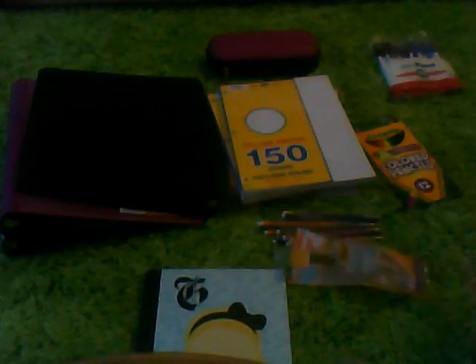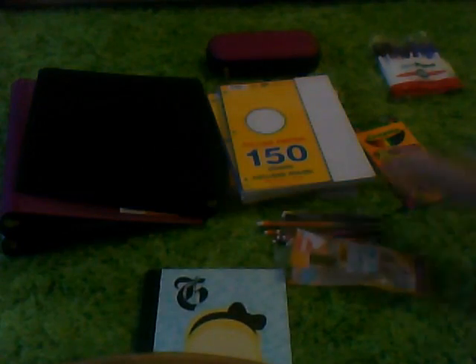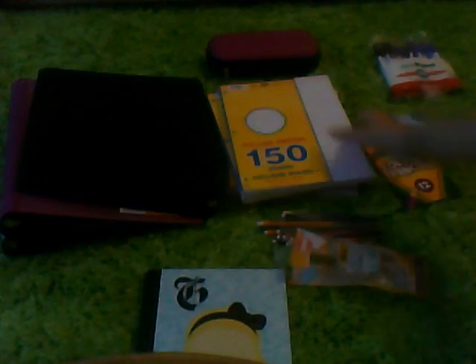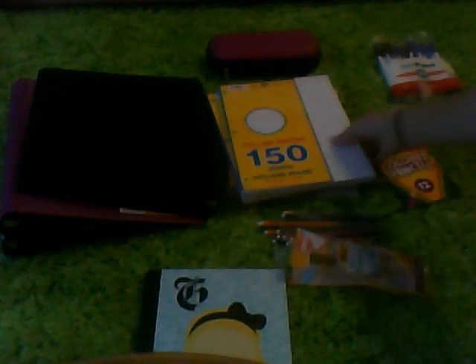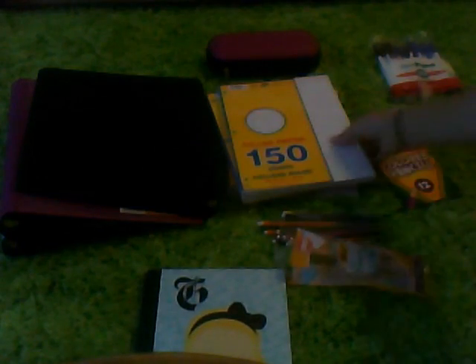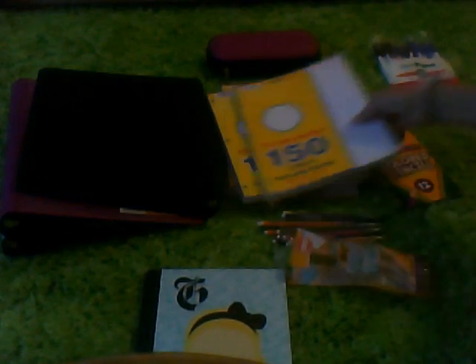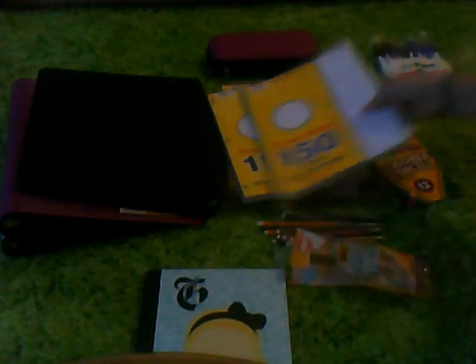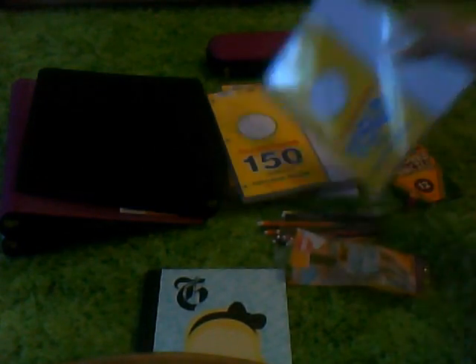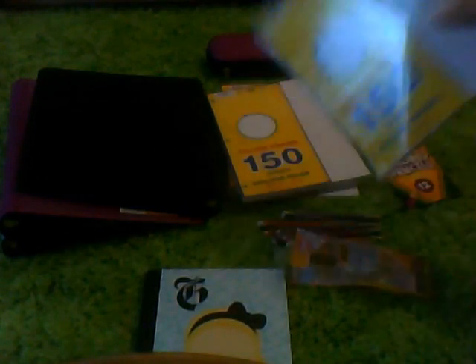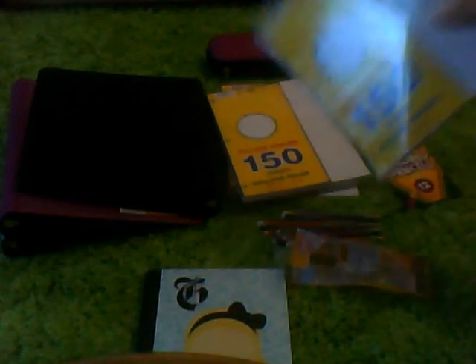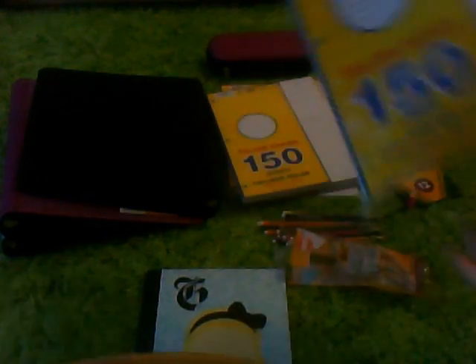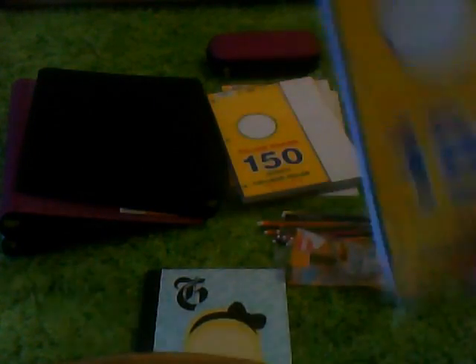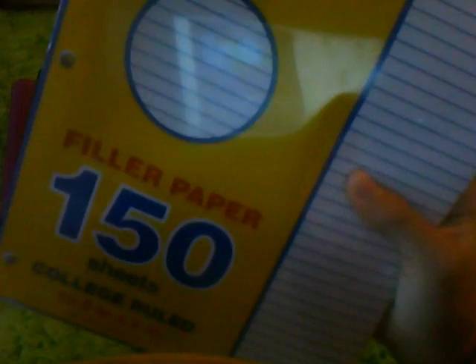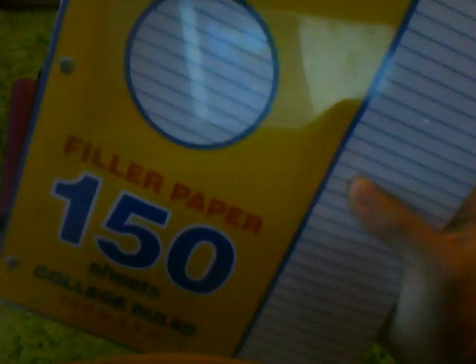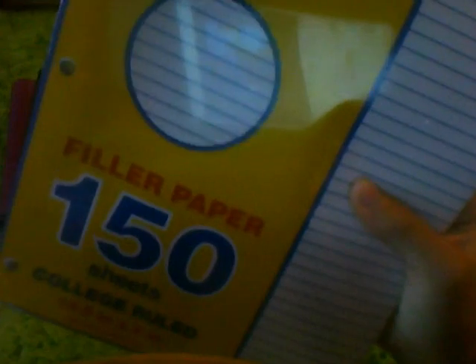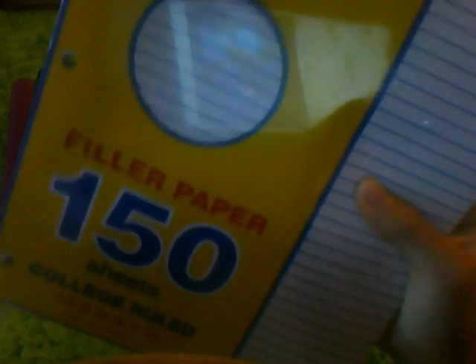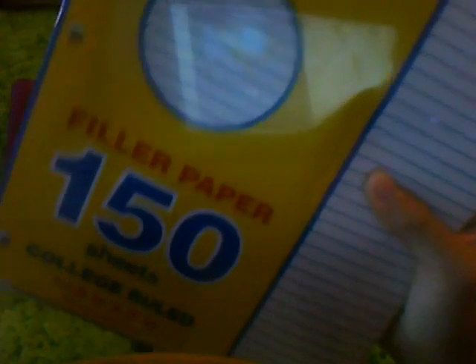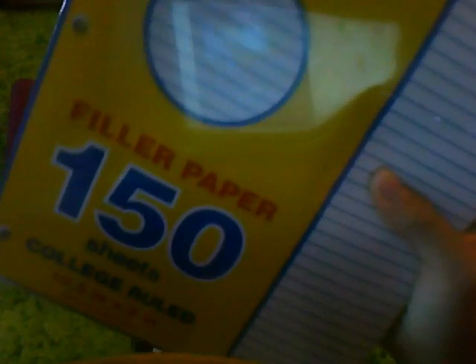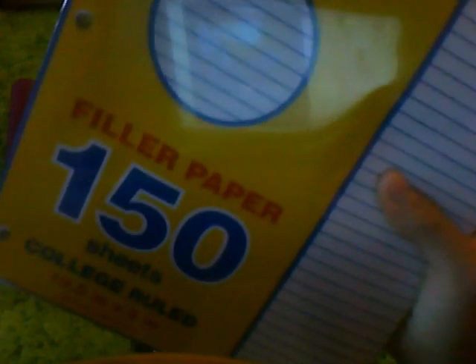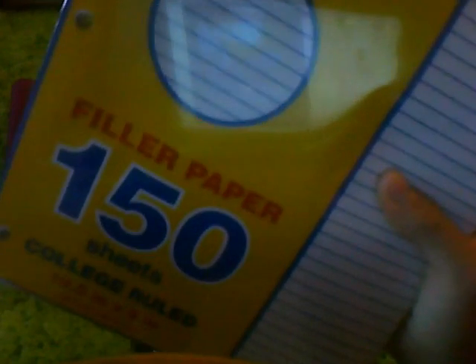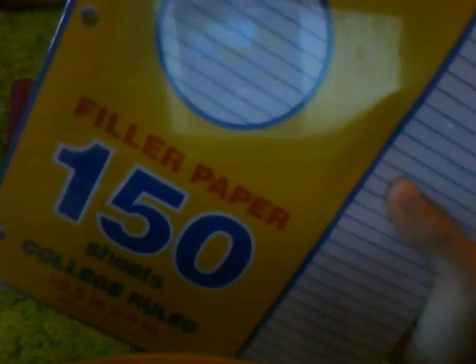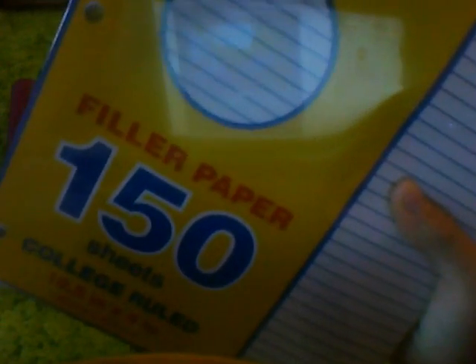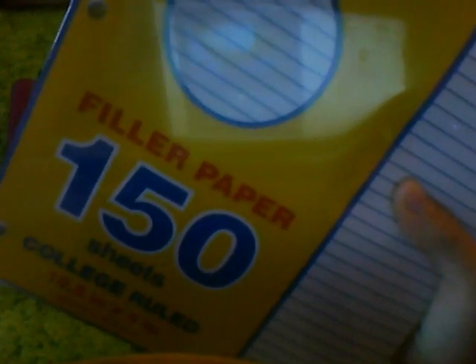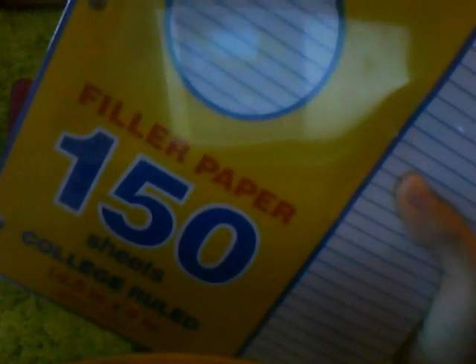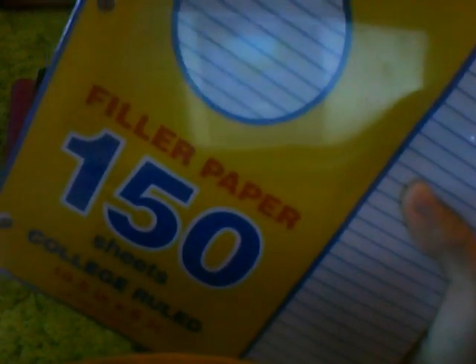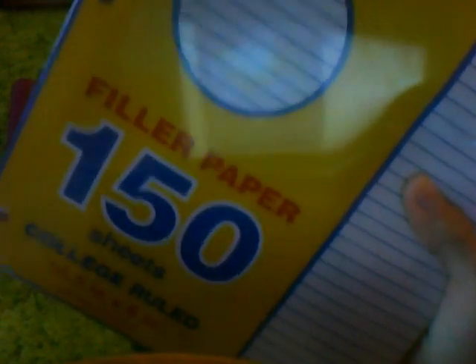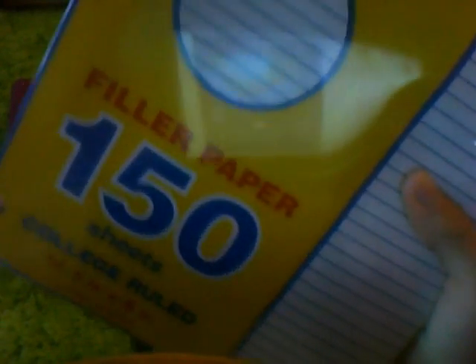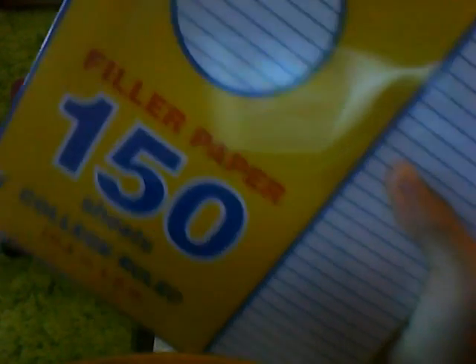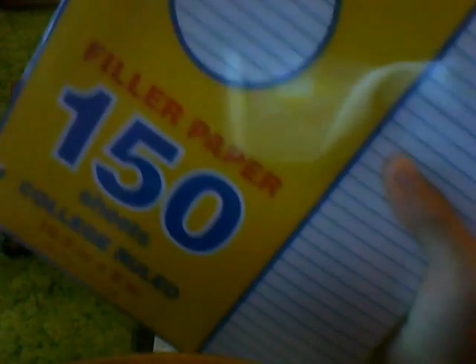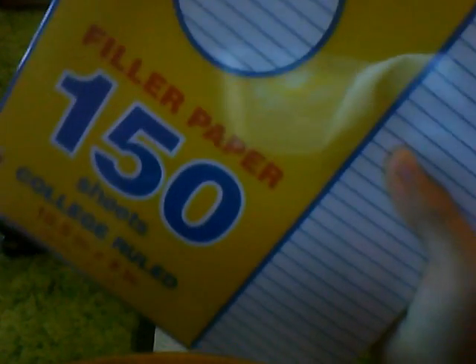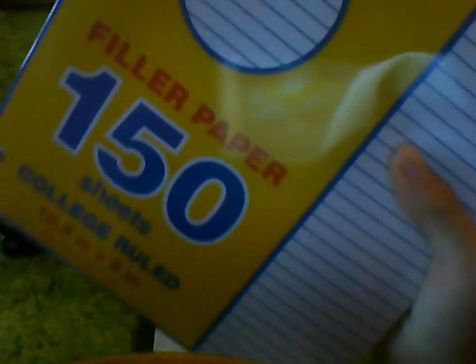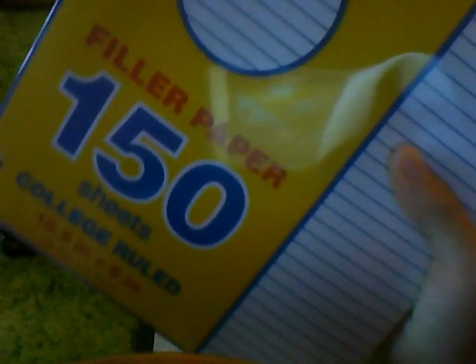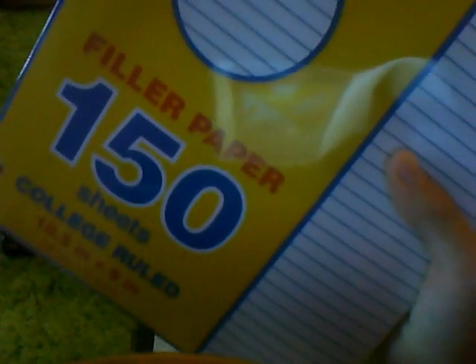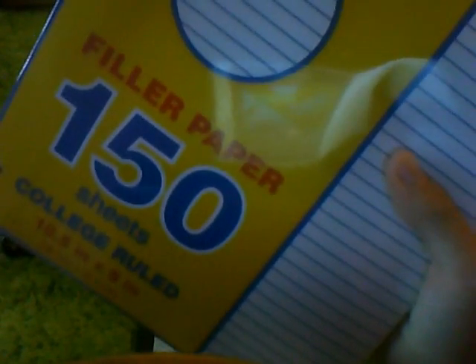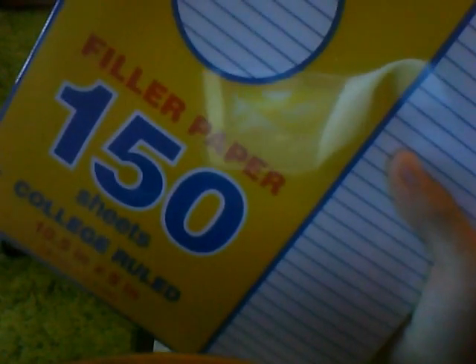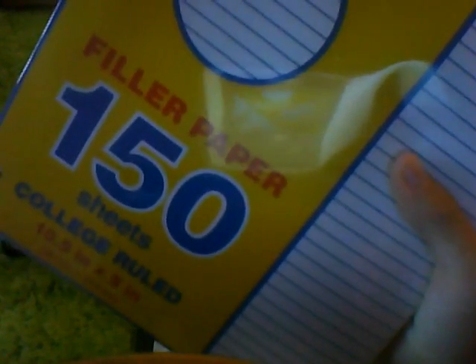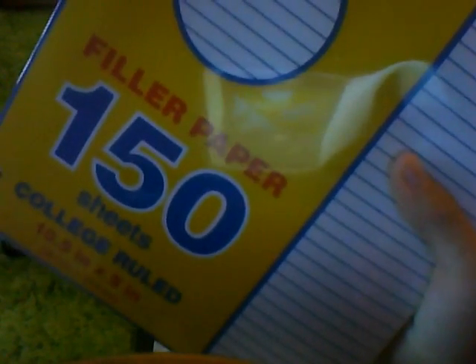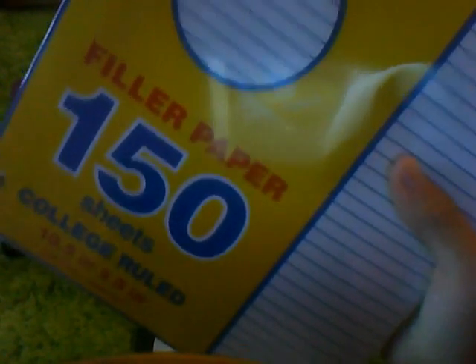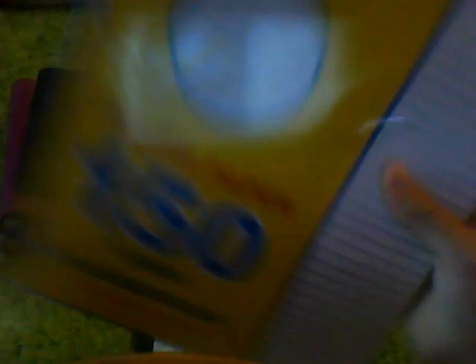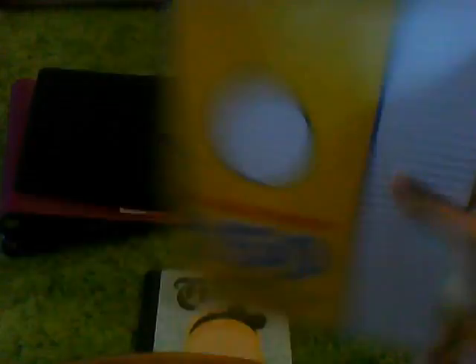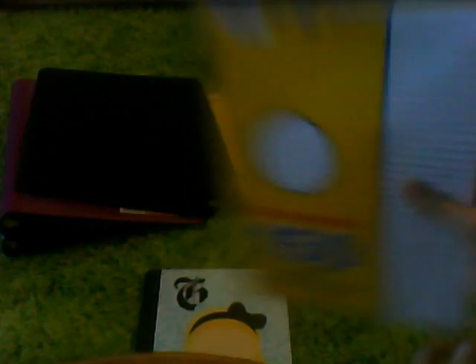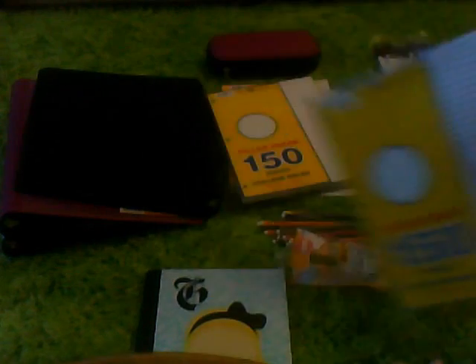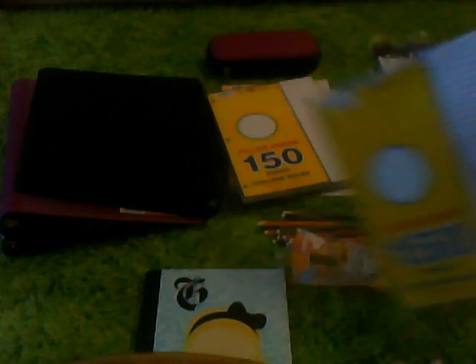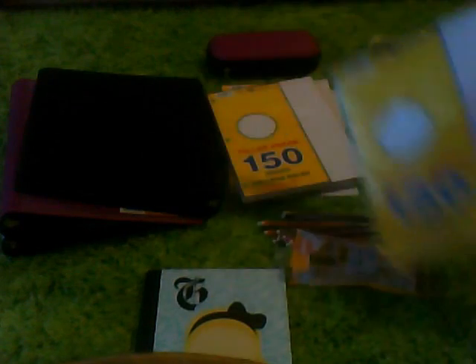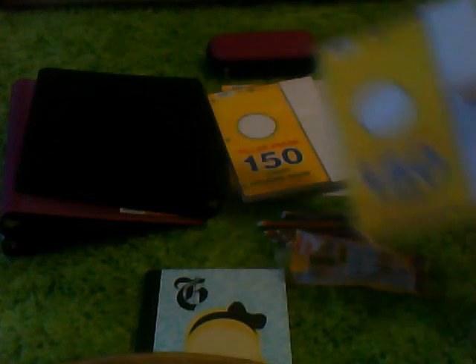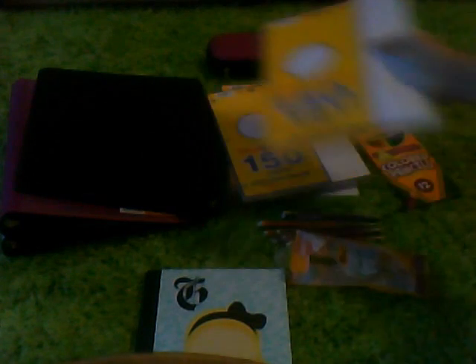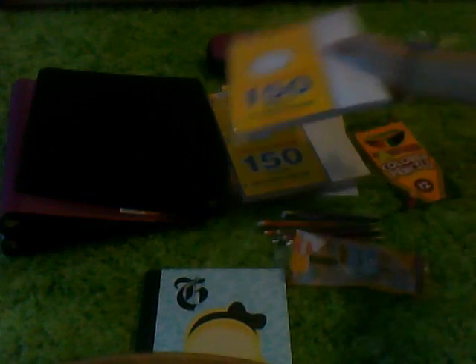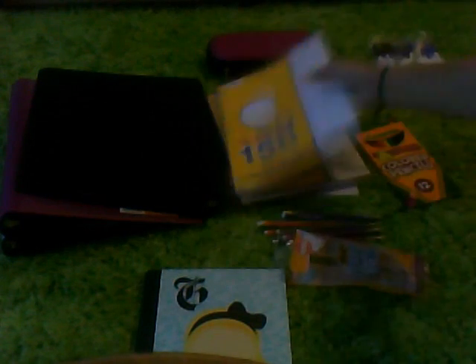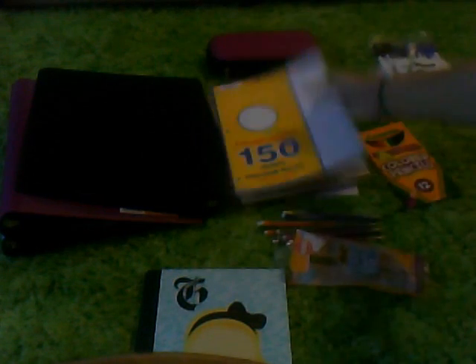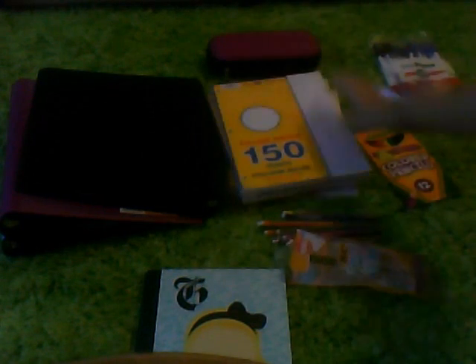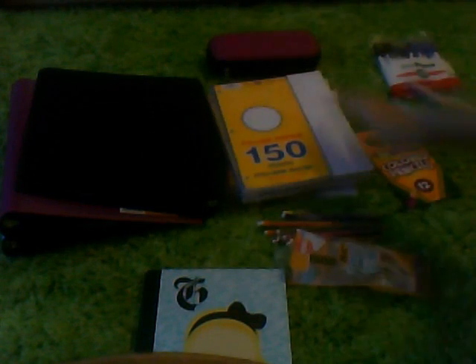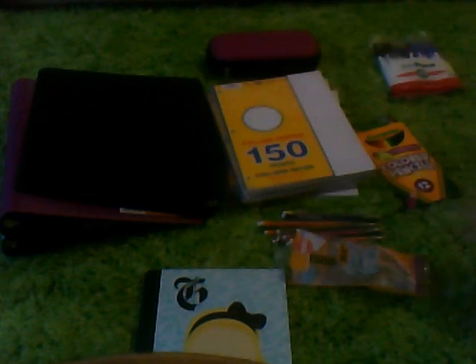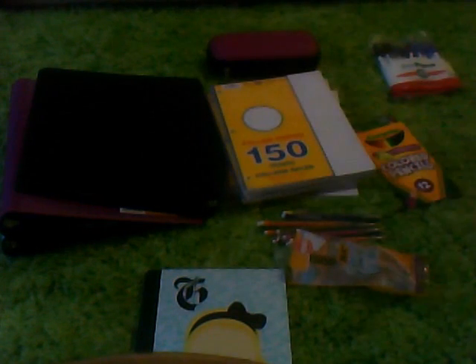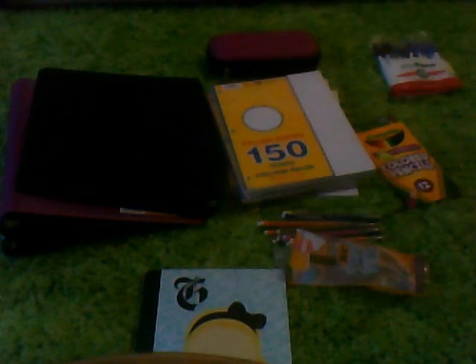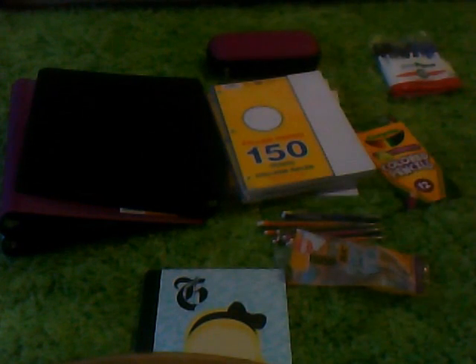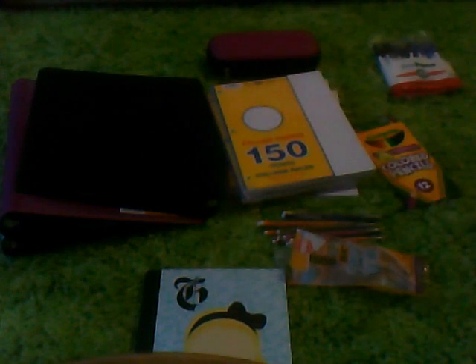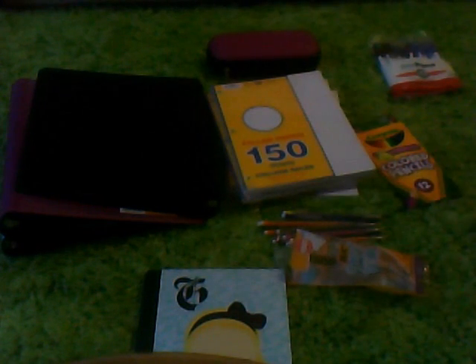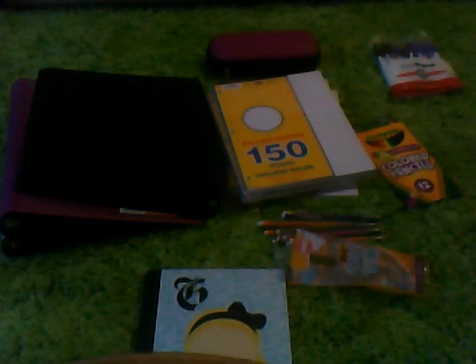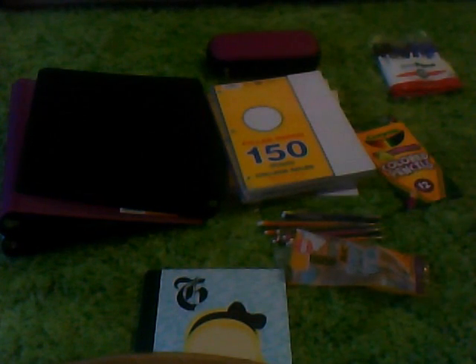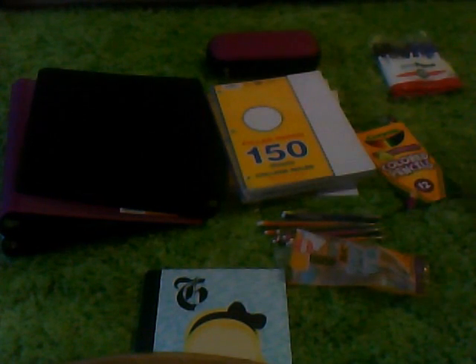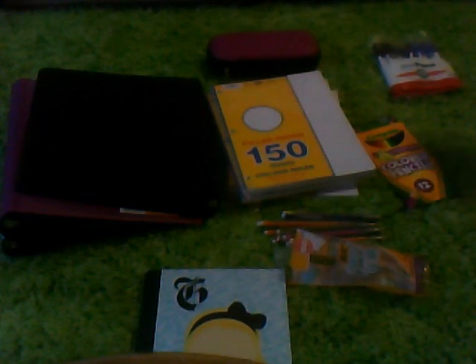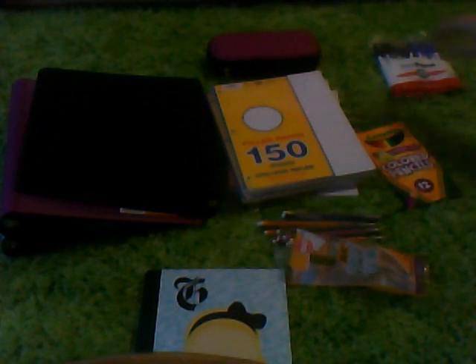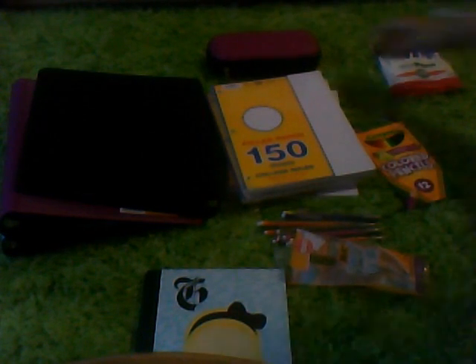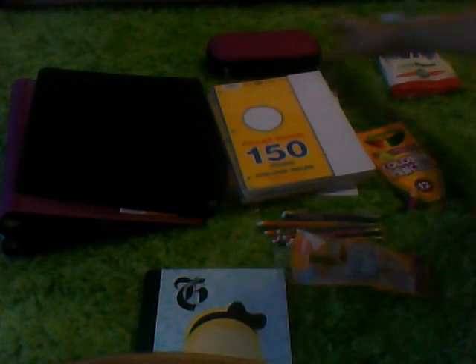Next, I have the paper. It's College ruled. We have to have College ruled — I think it's just like better, I guess.